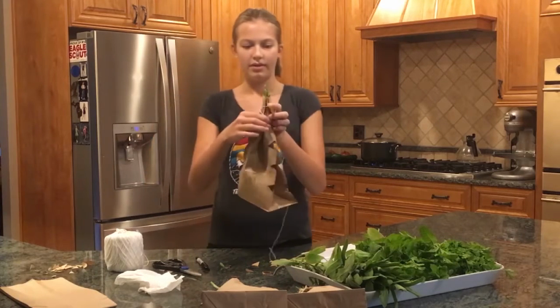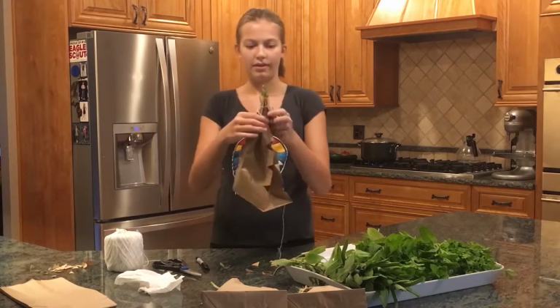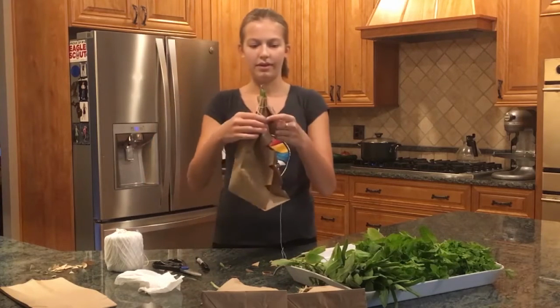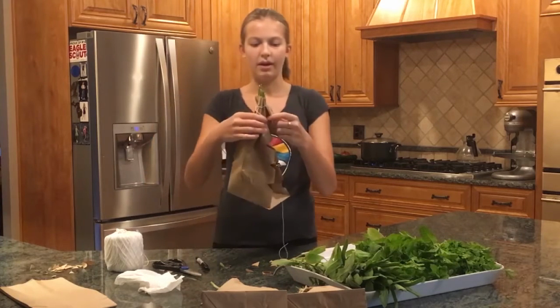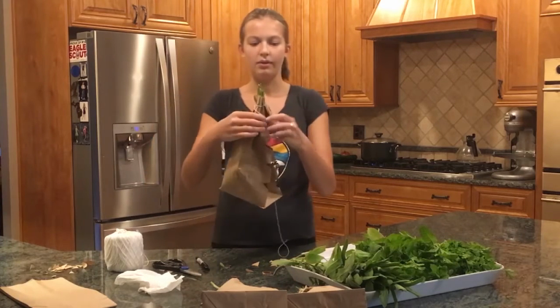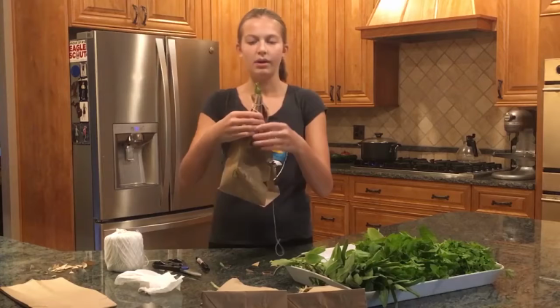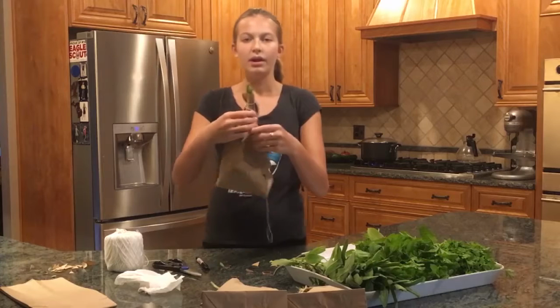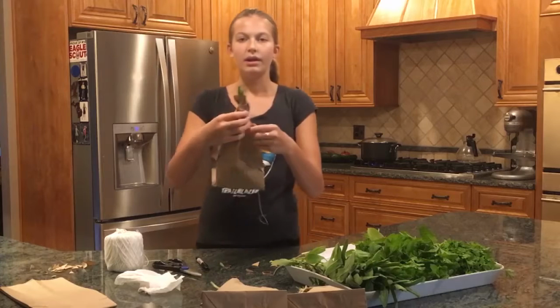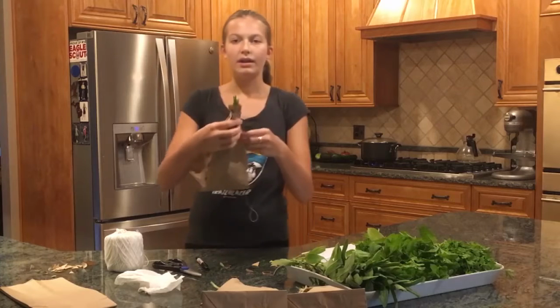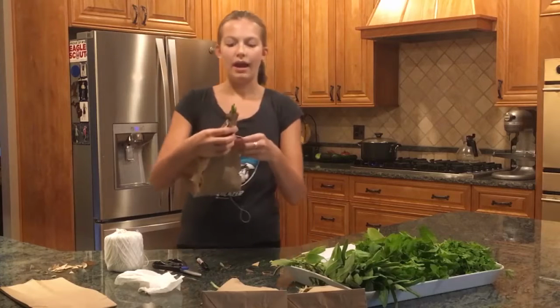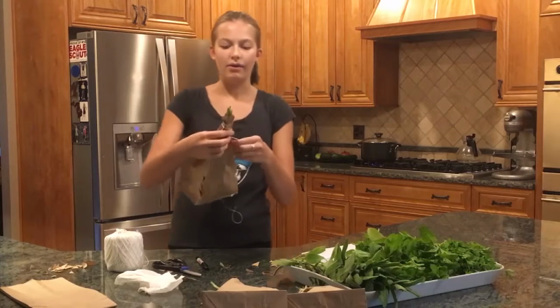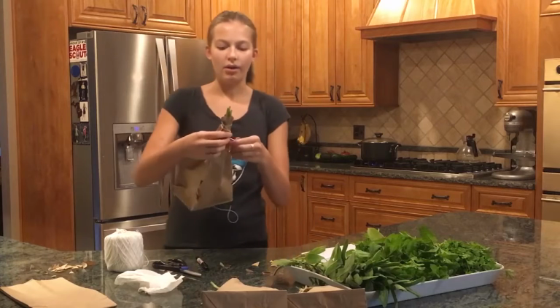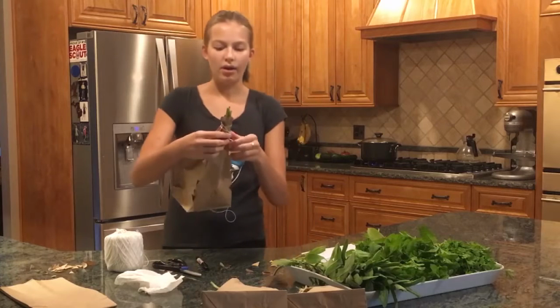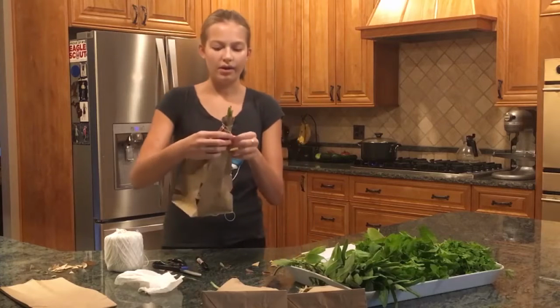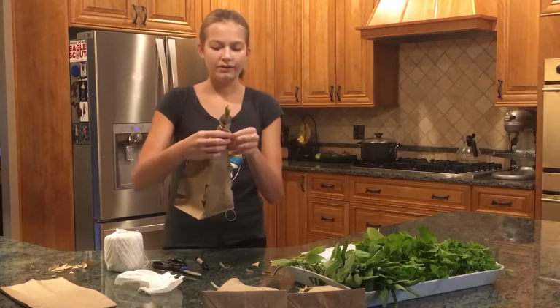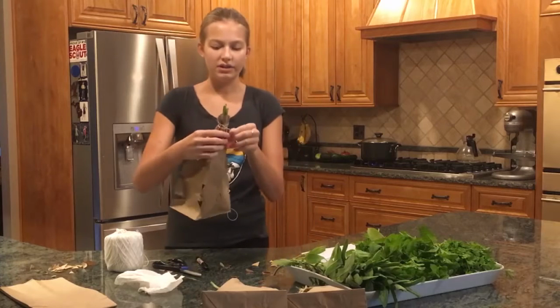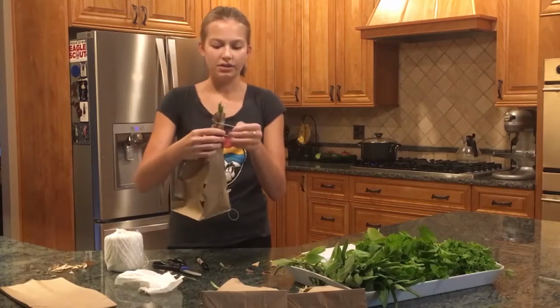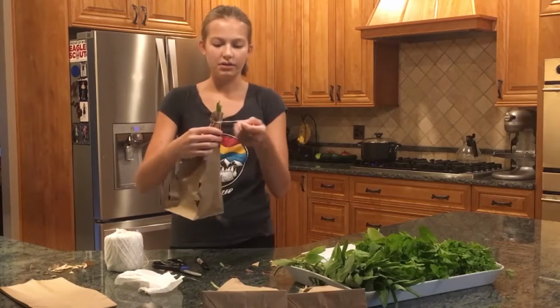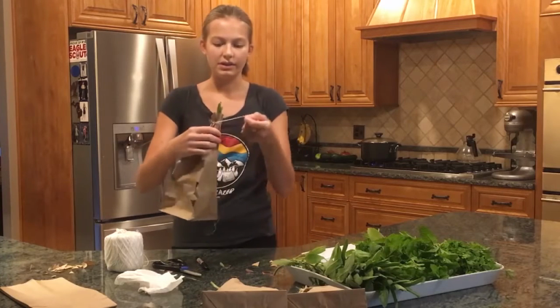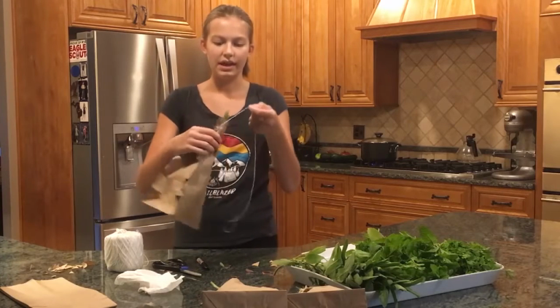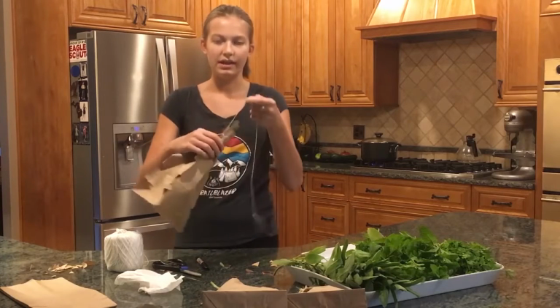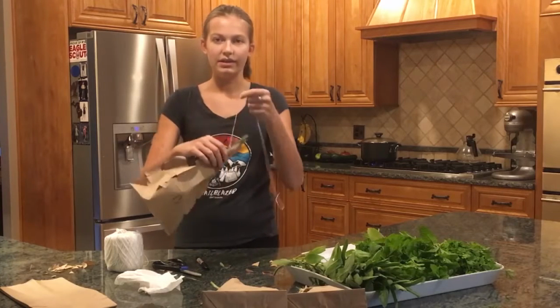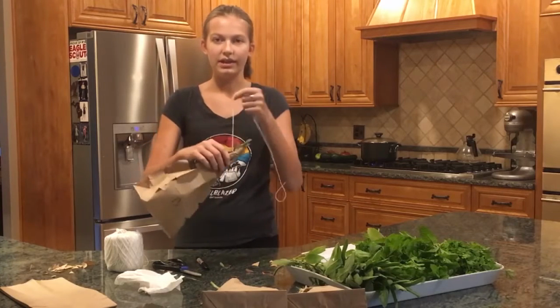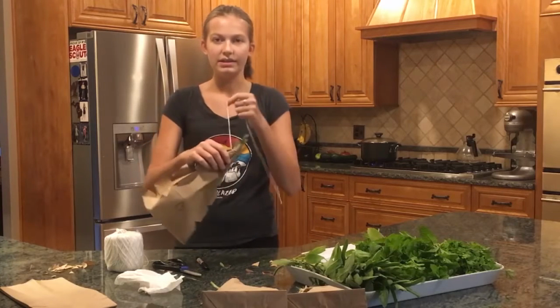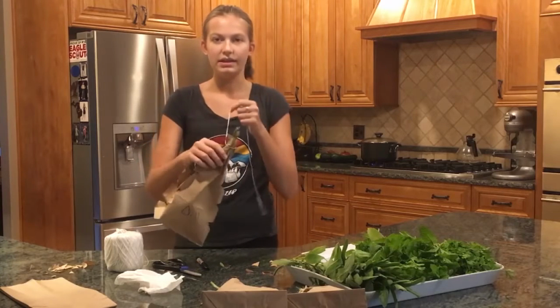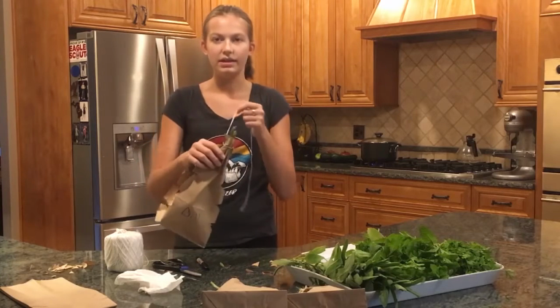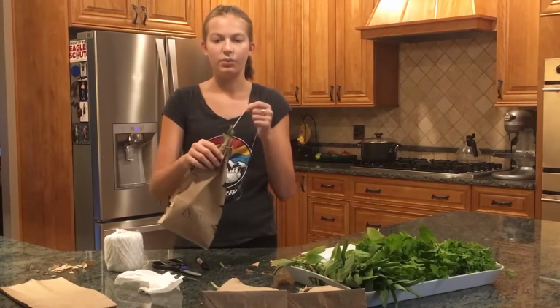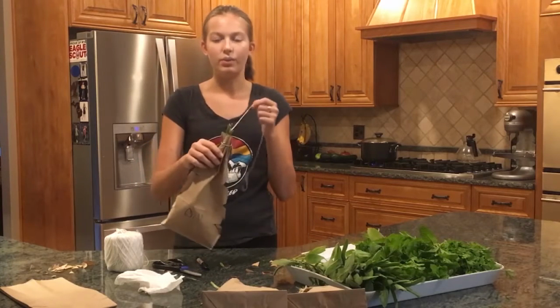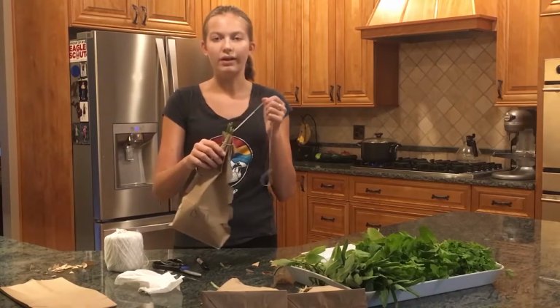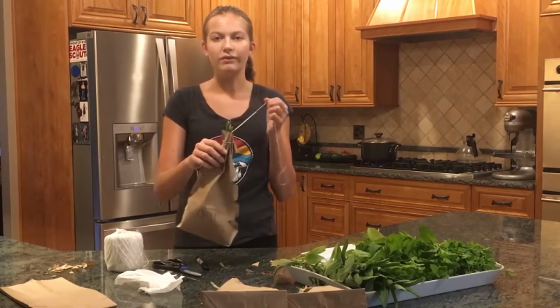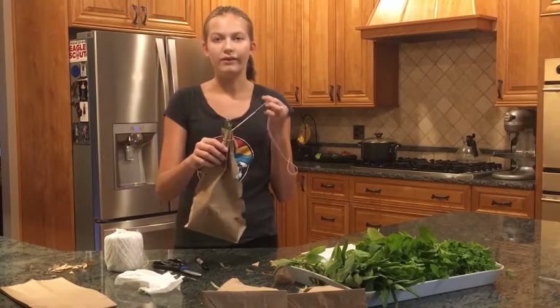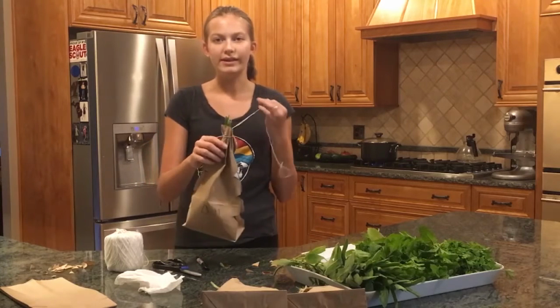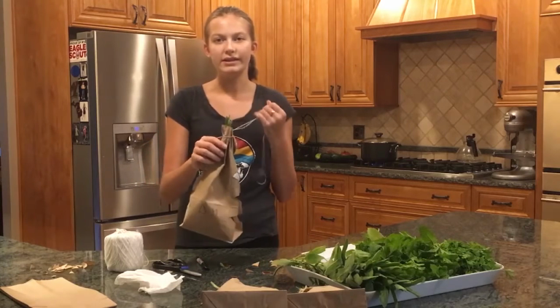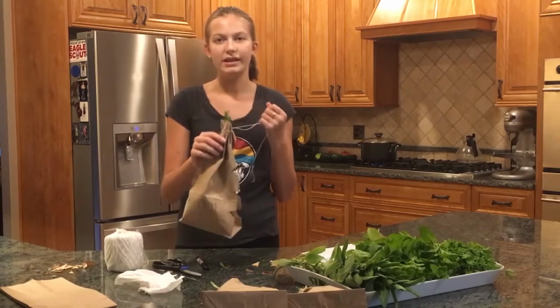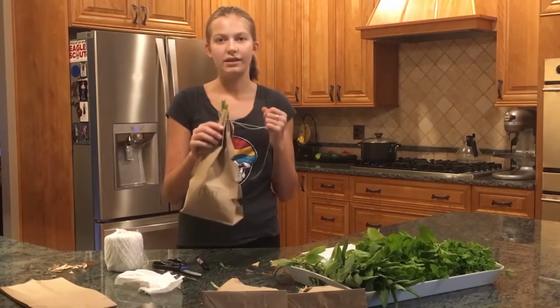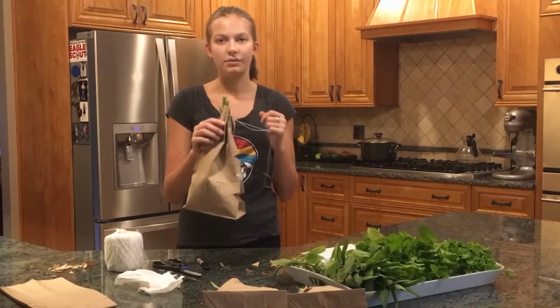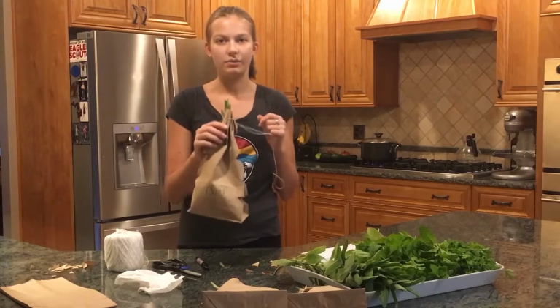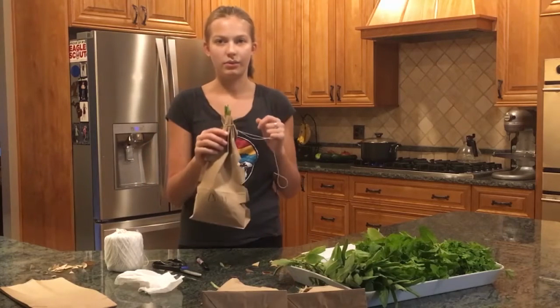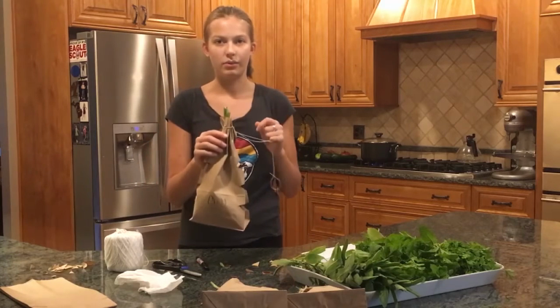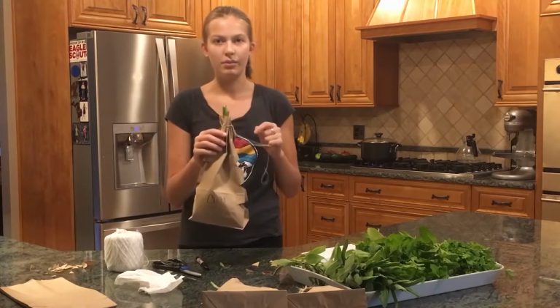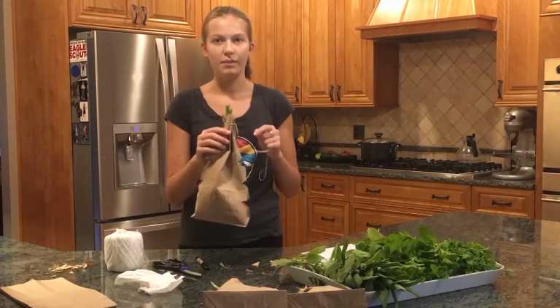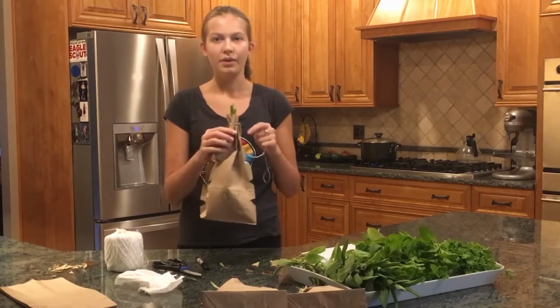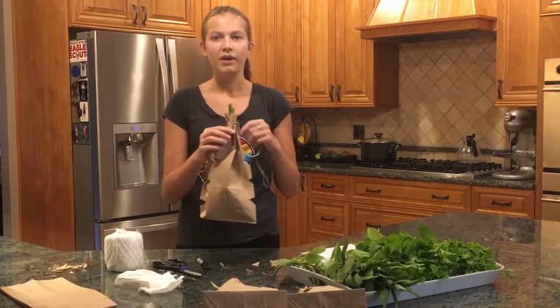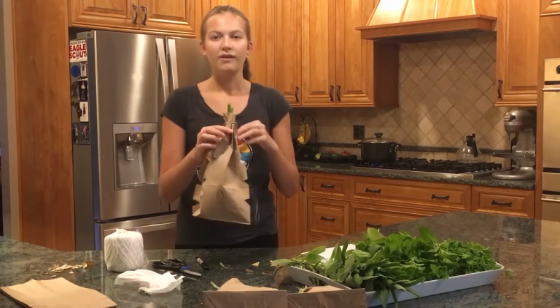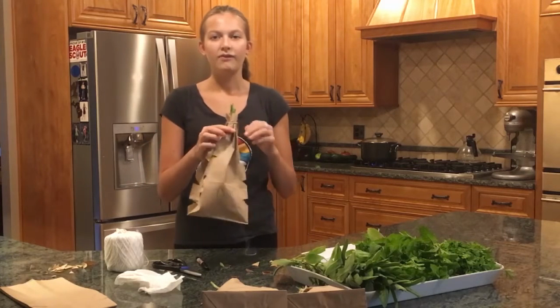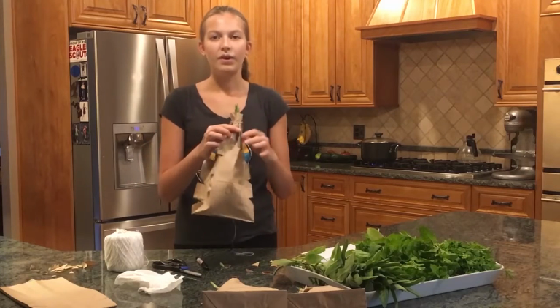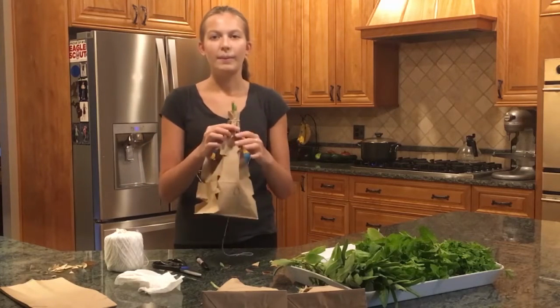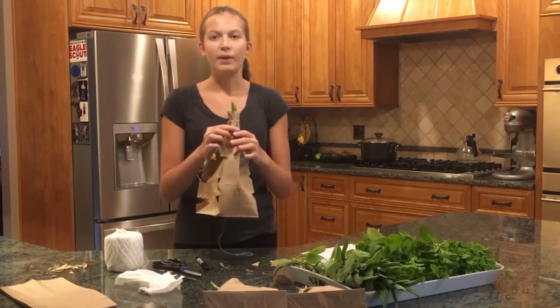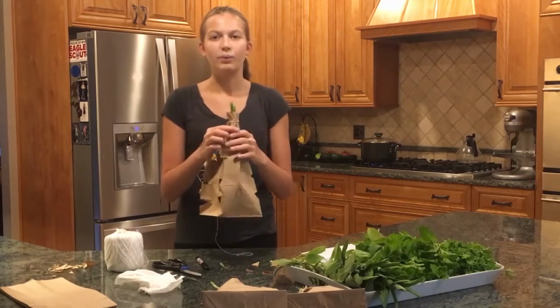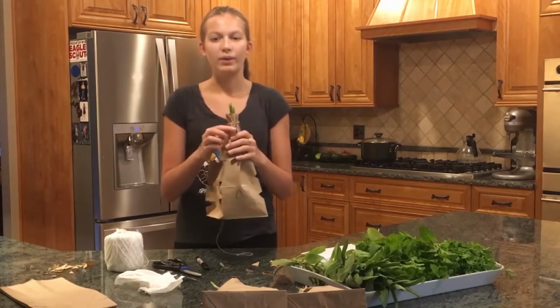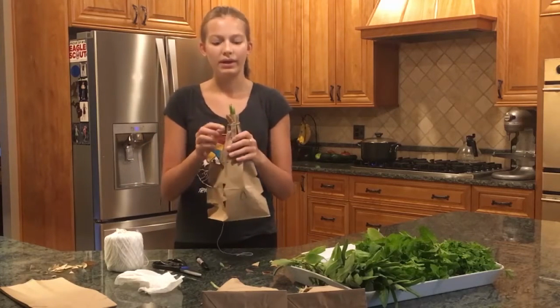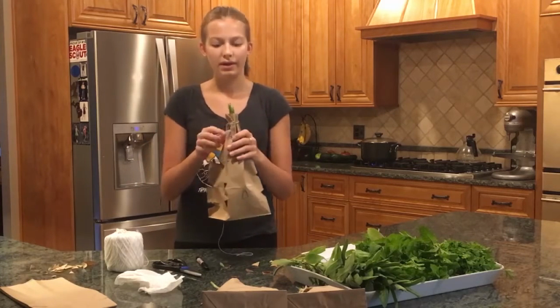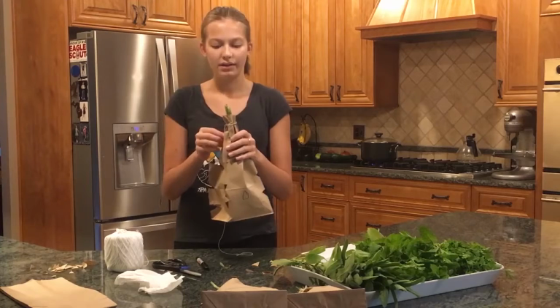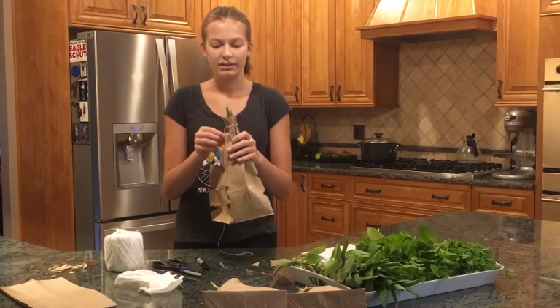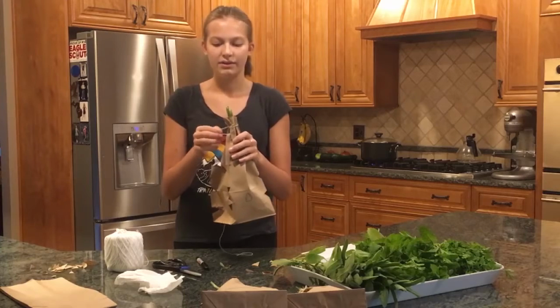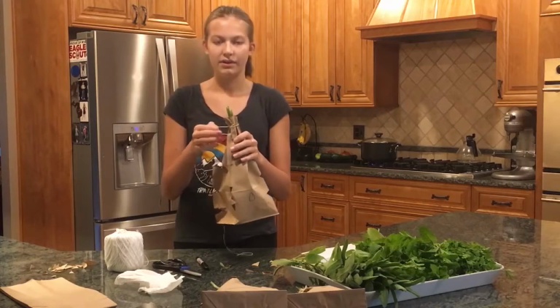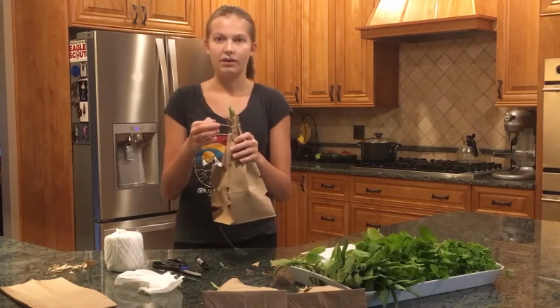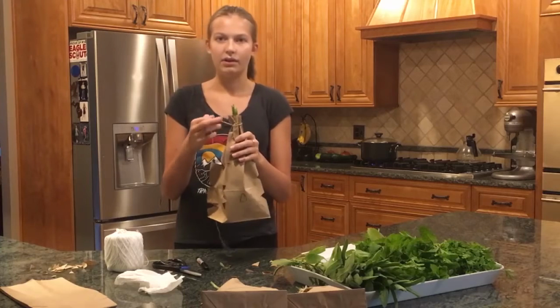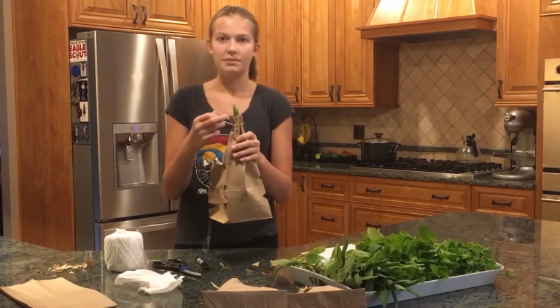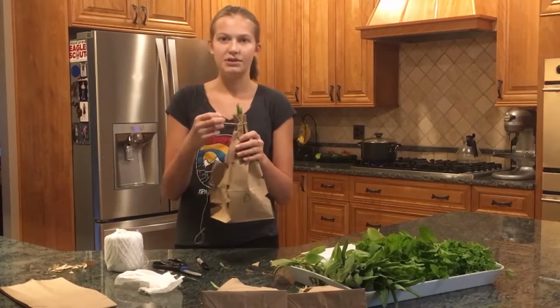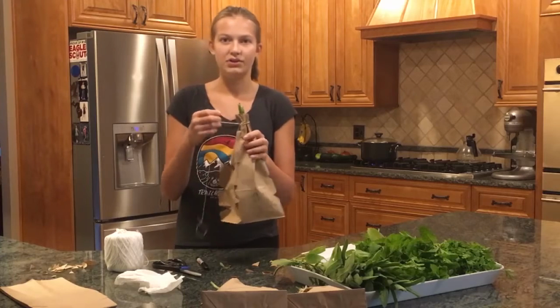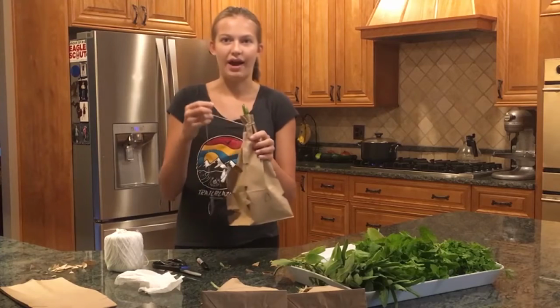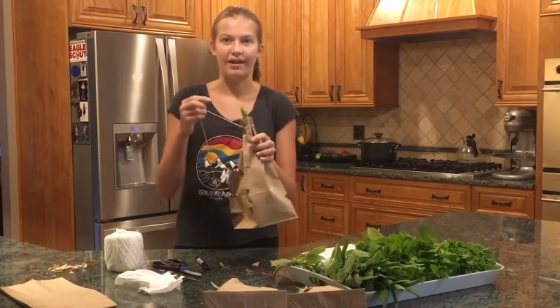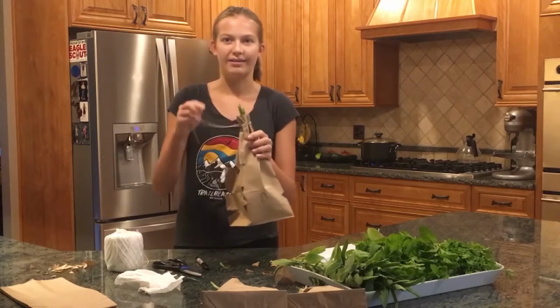There we go. Now all you have to do is hang this in a well-ventilated room for about a week until the herbs dry.